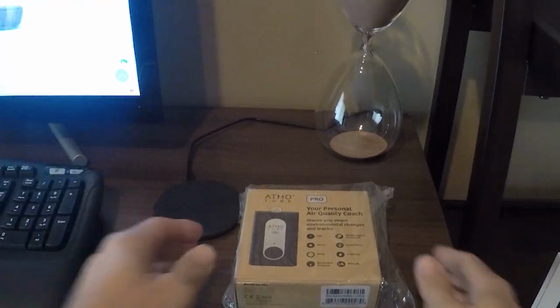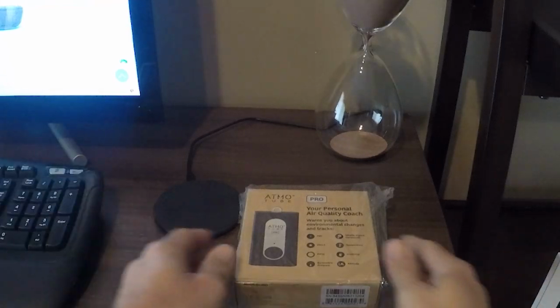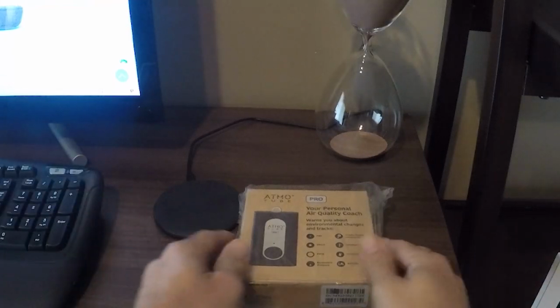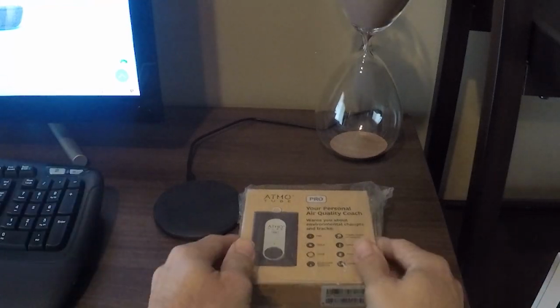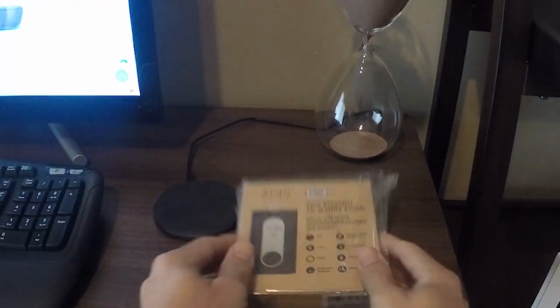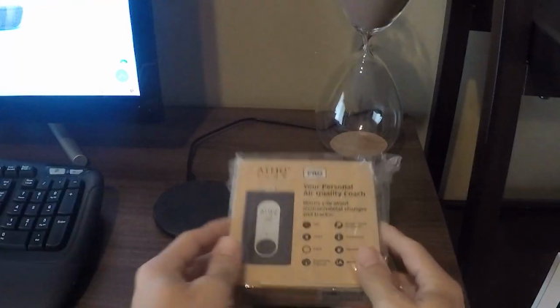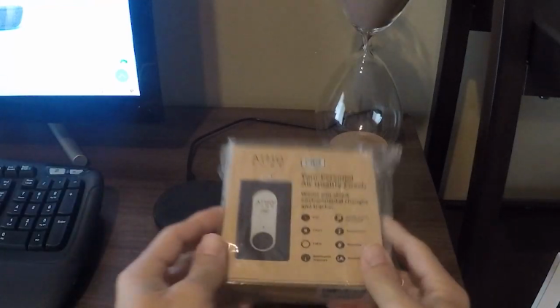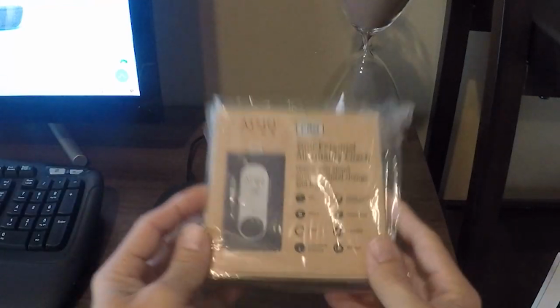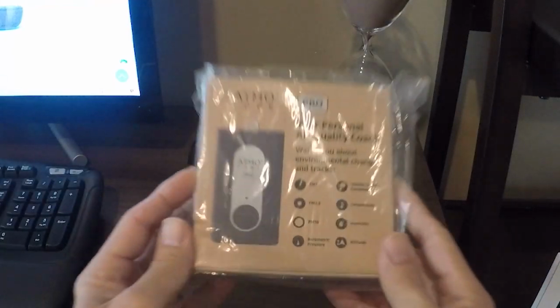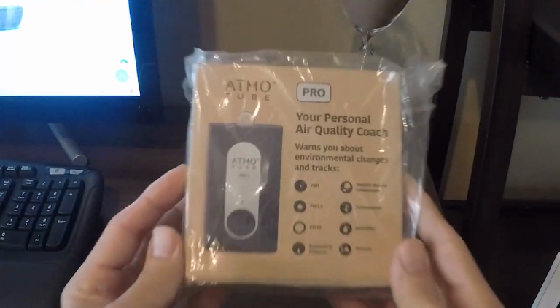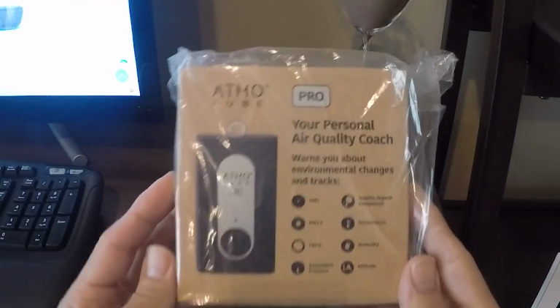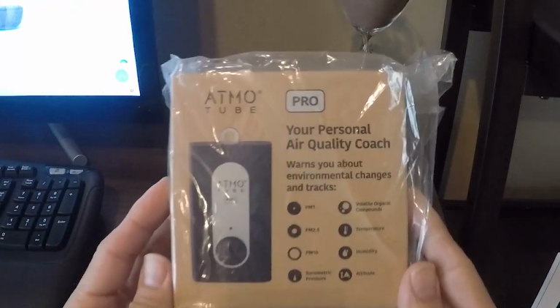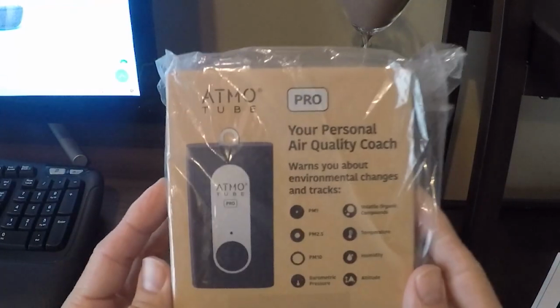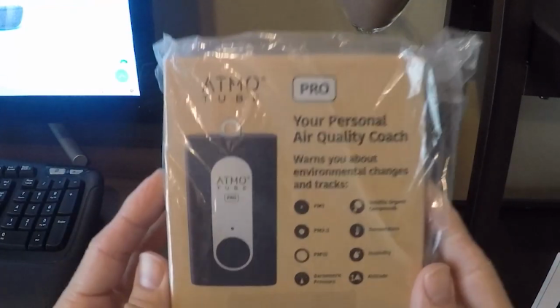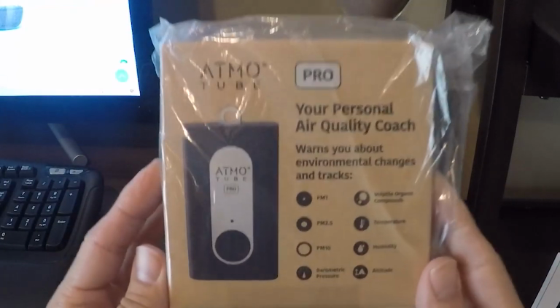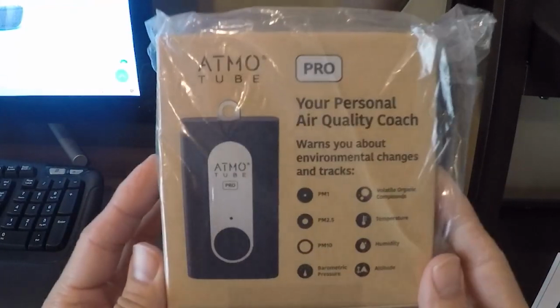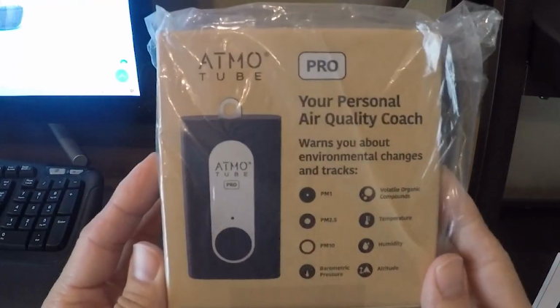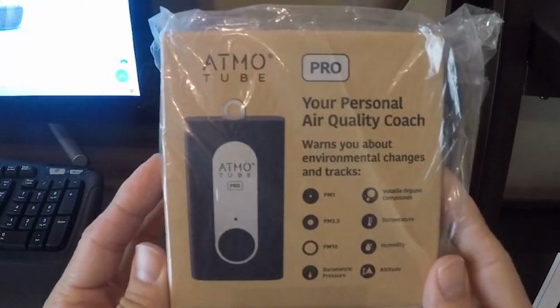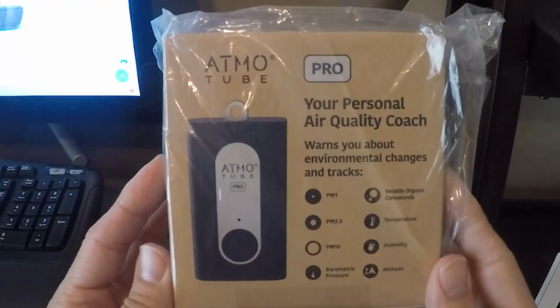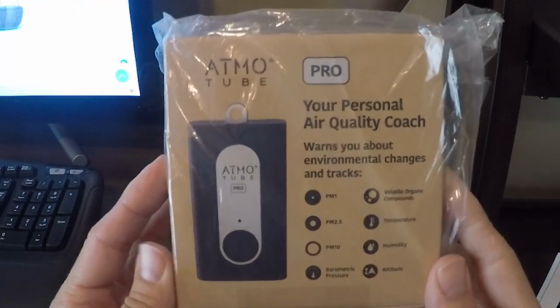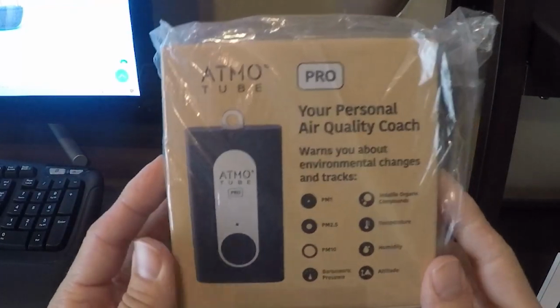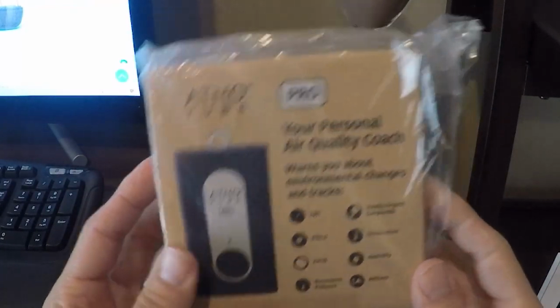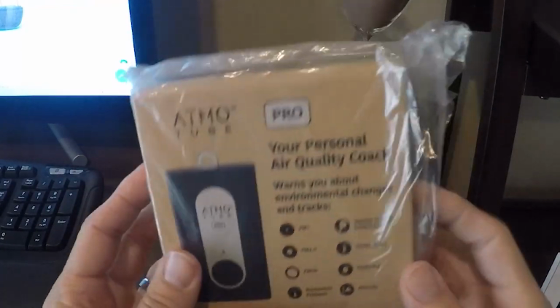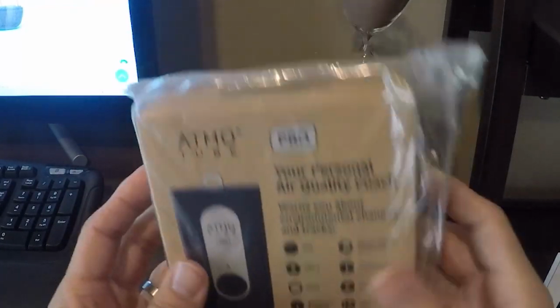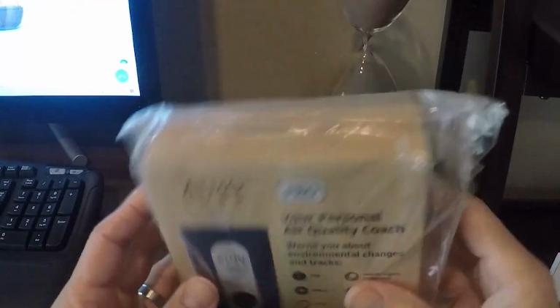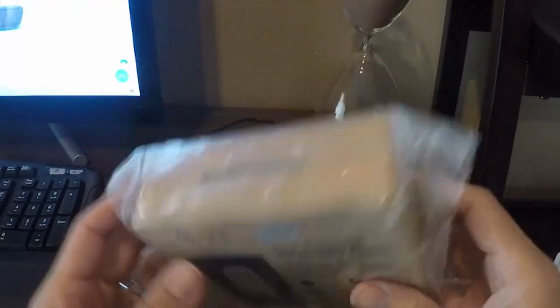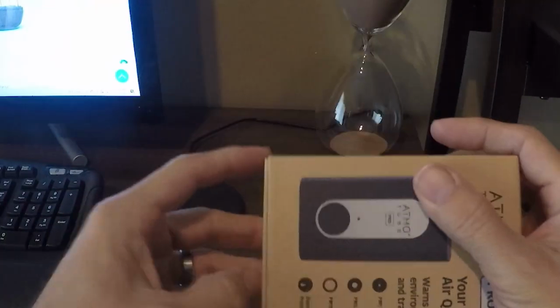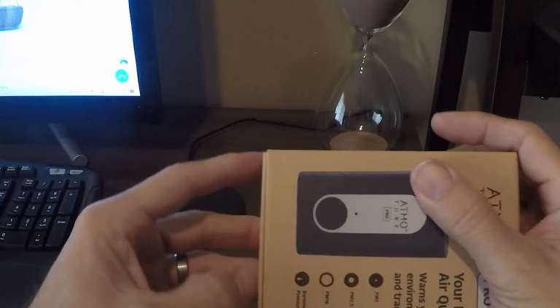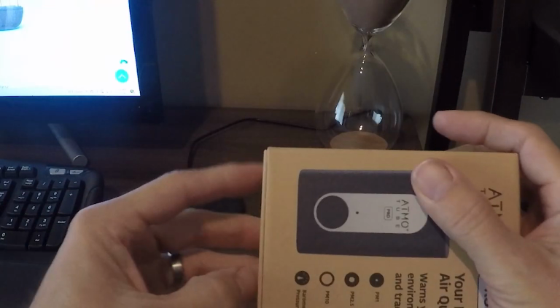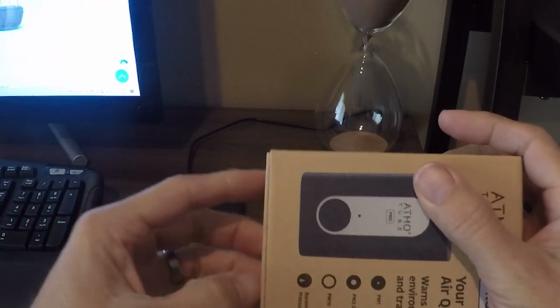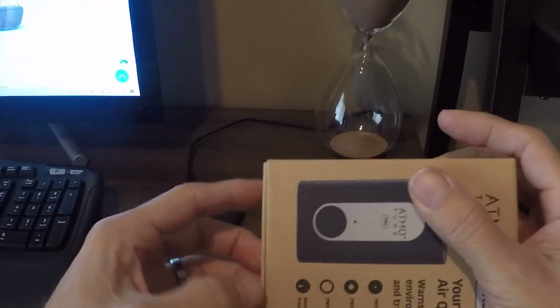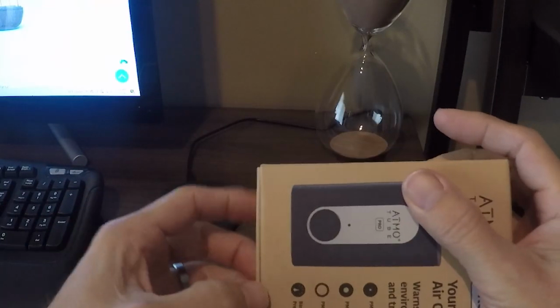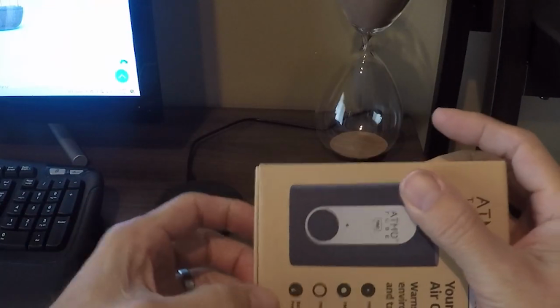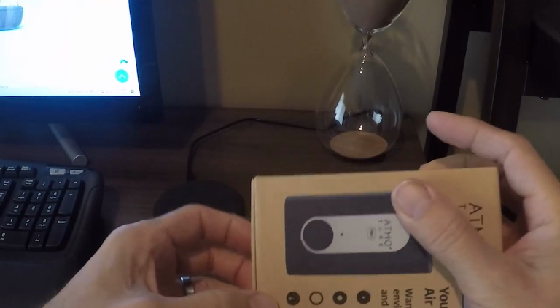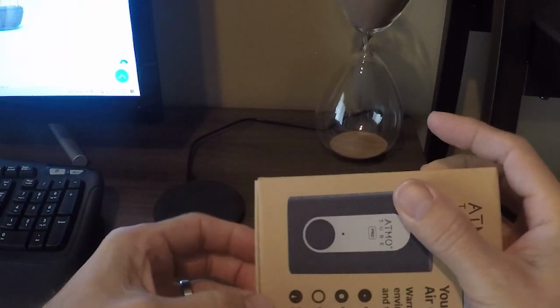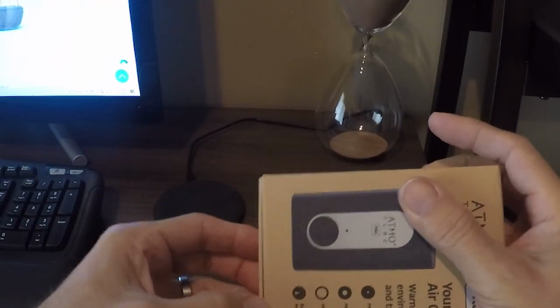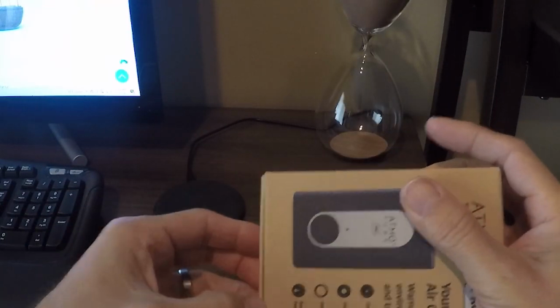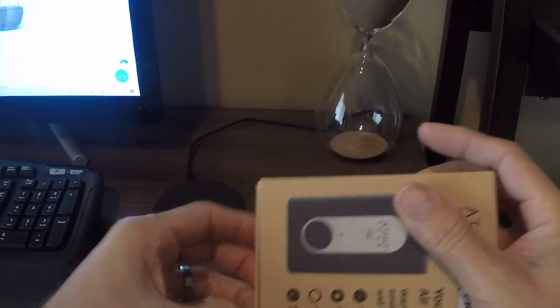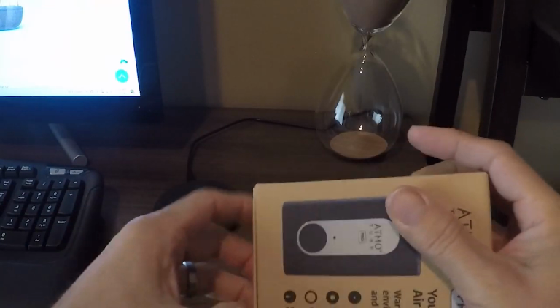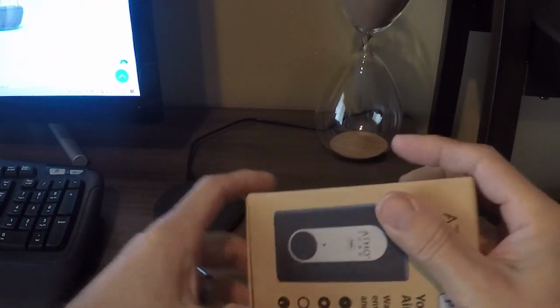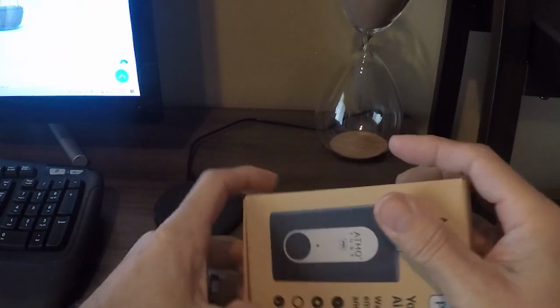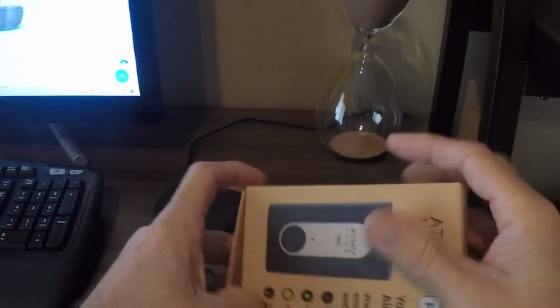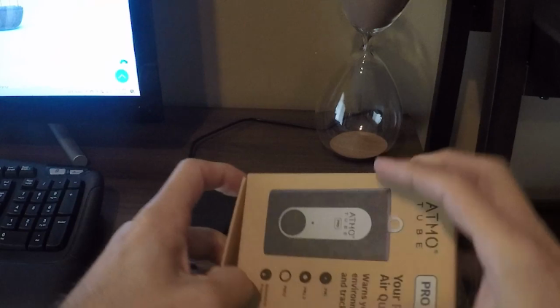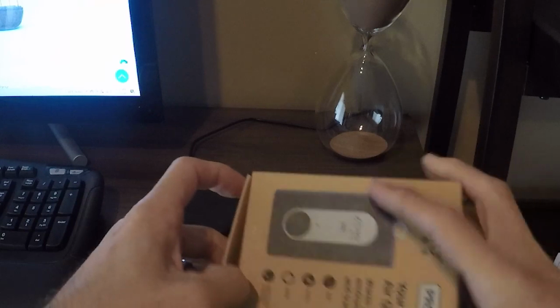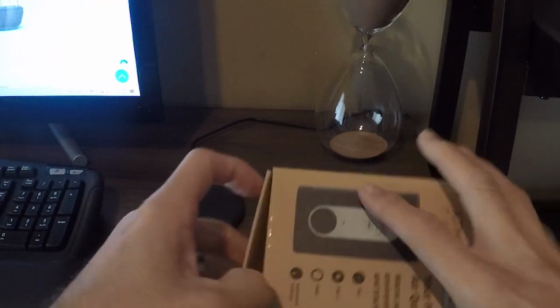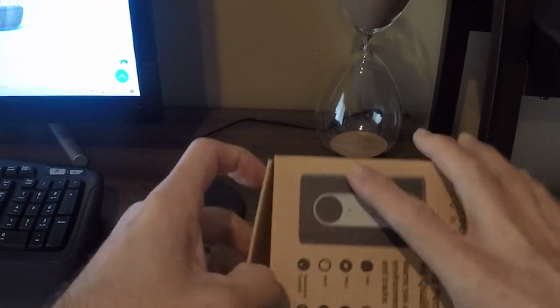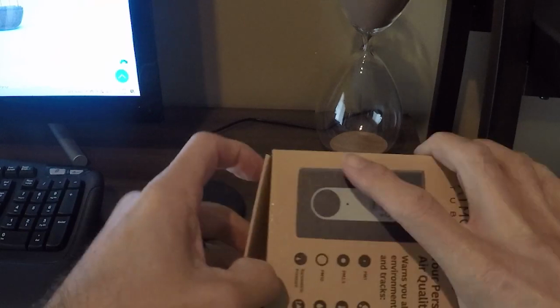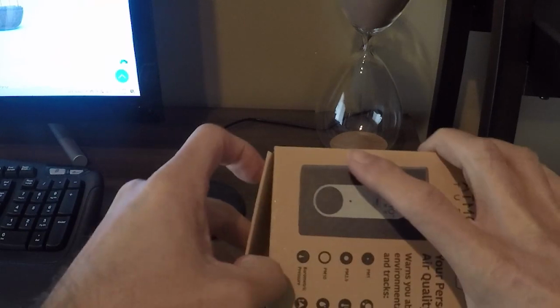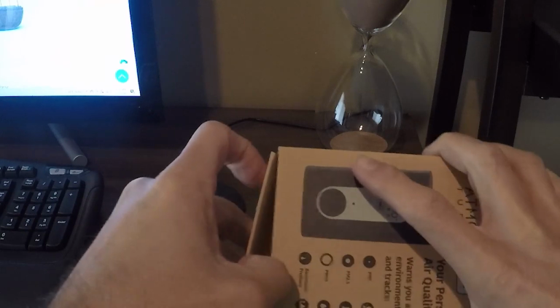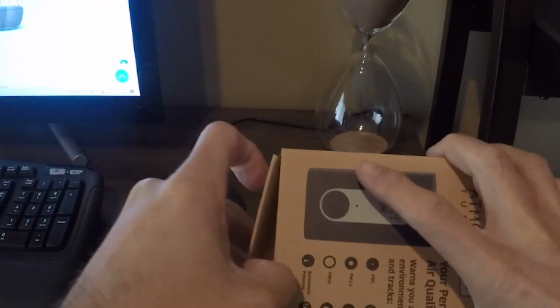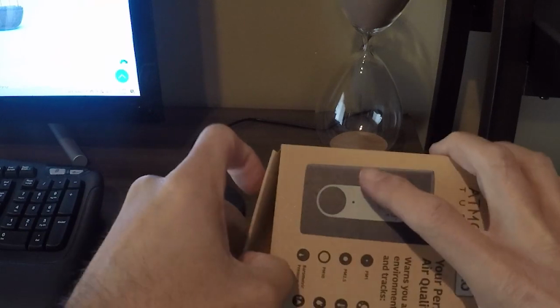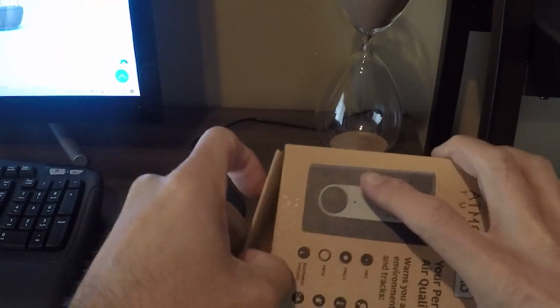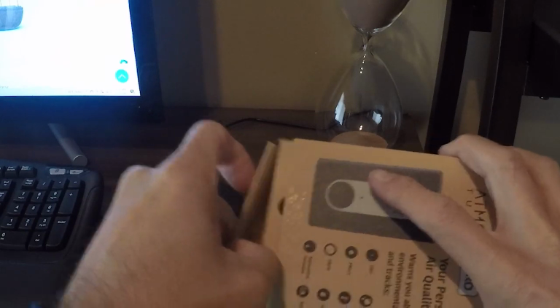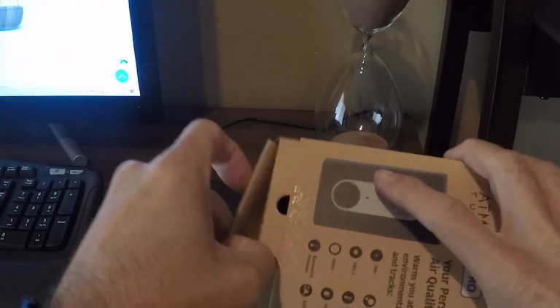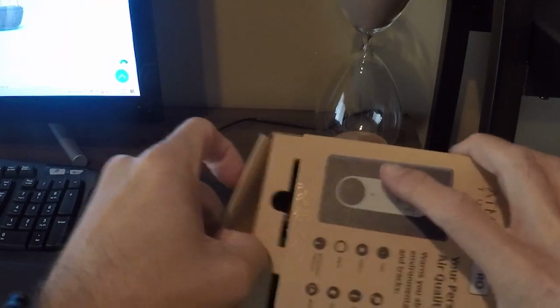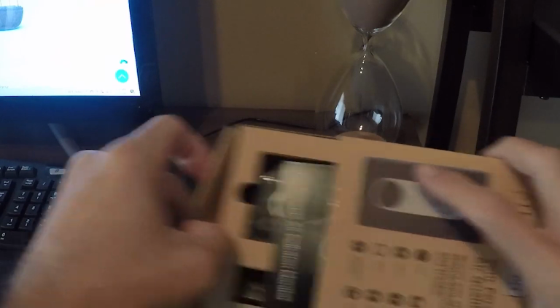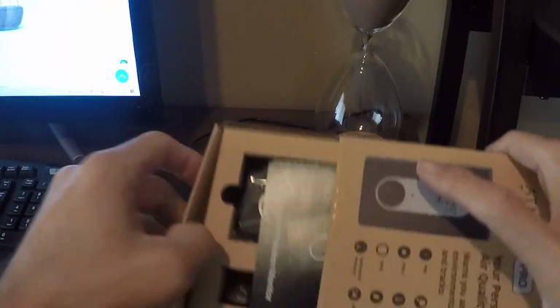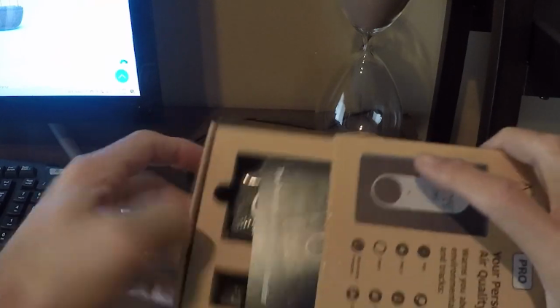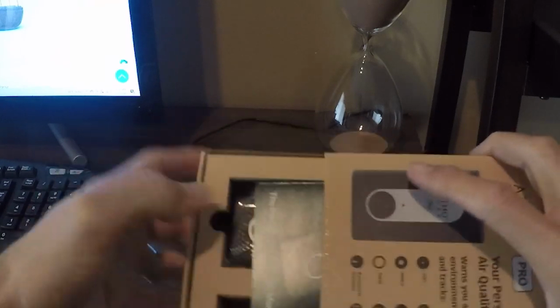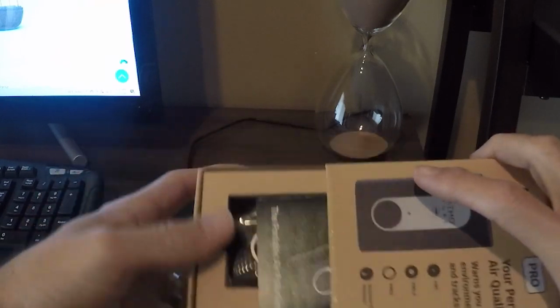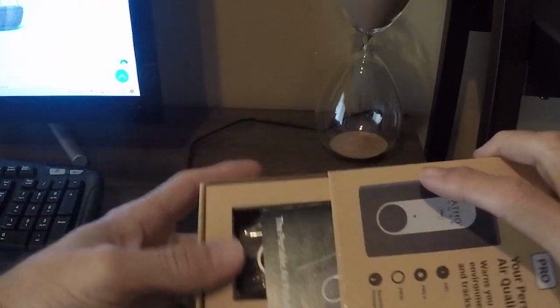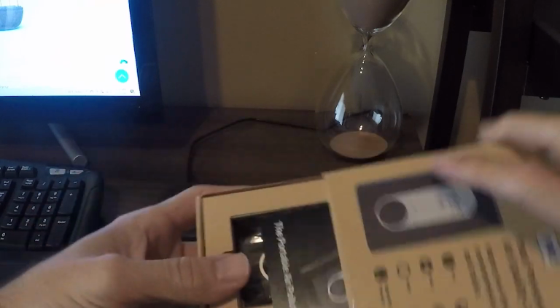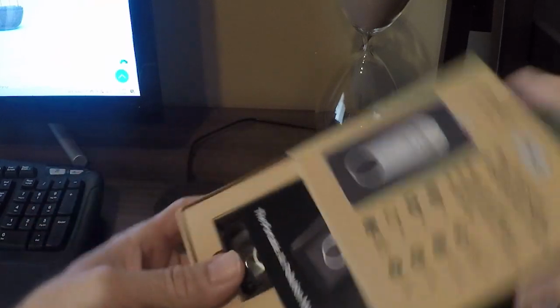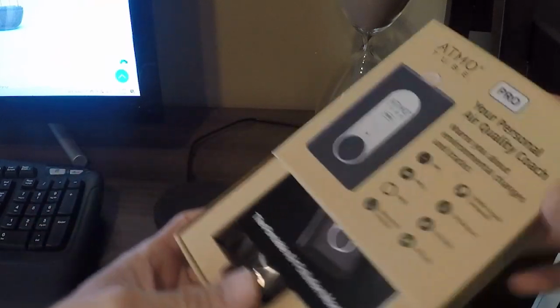Today we're going to be going over the AtmoTube Pro, your personal air quality coach. Just a quick unboxing, then we're going to be going over how to set it up.